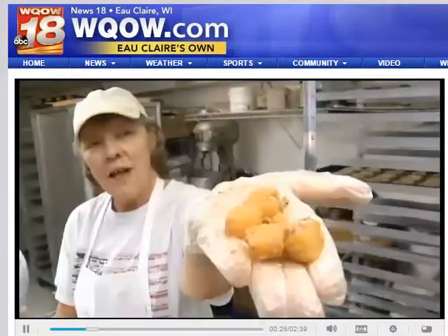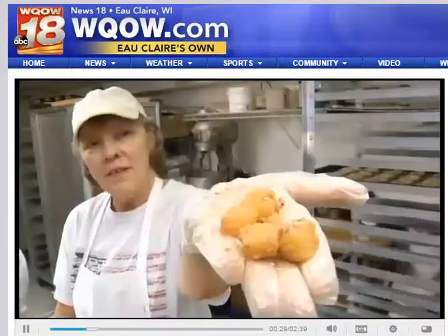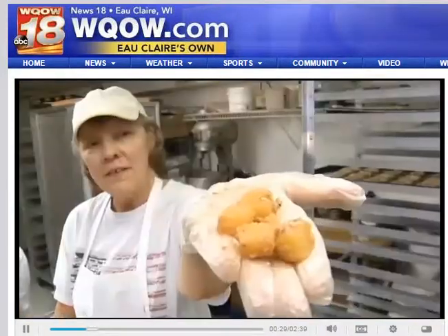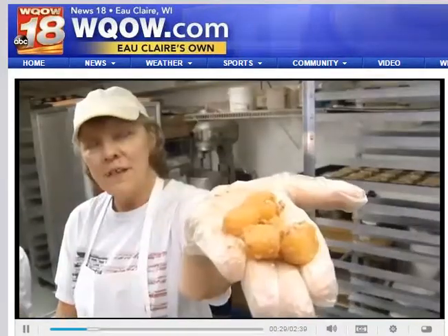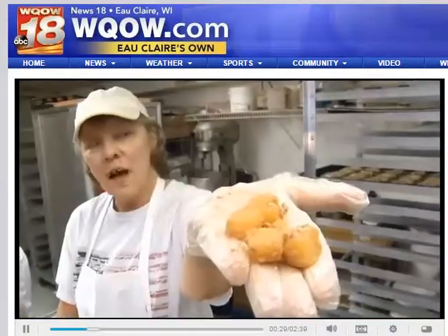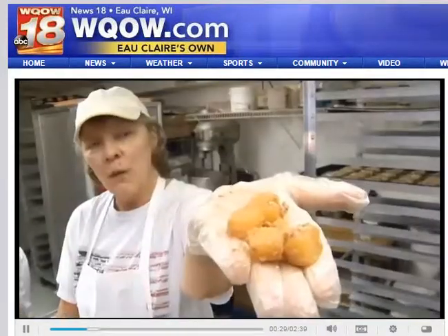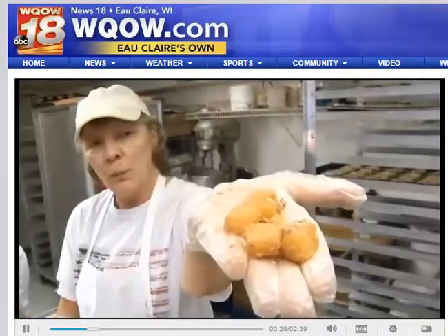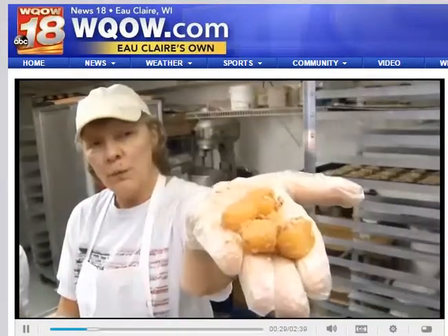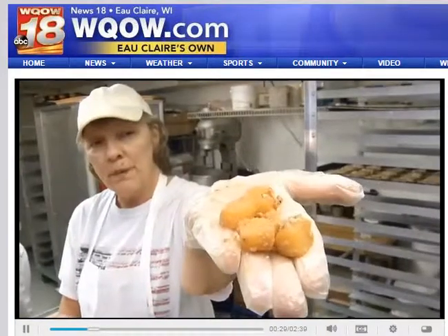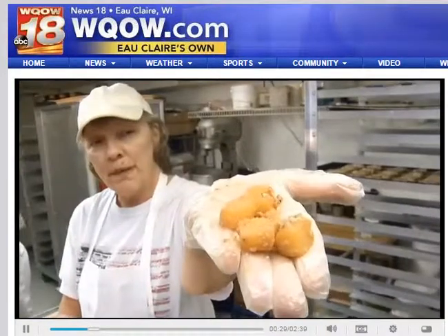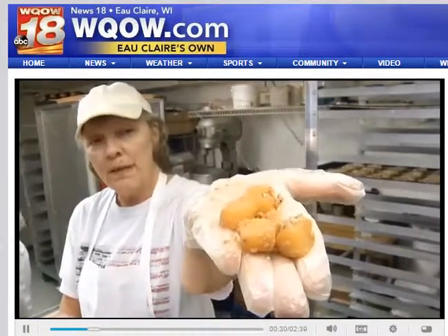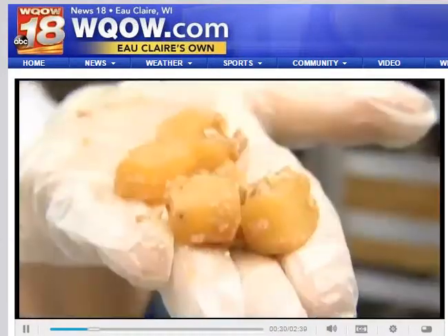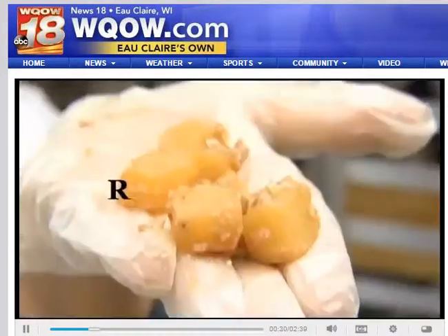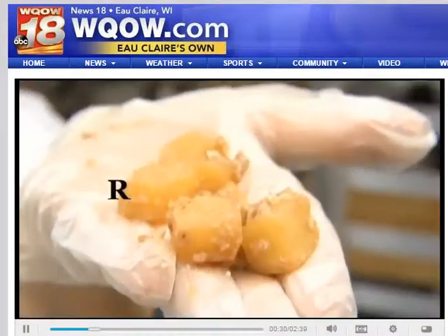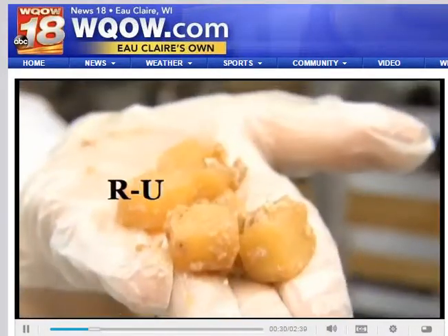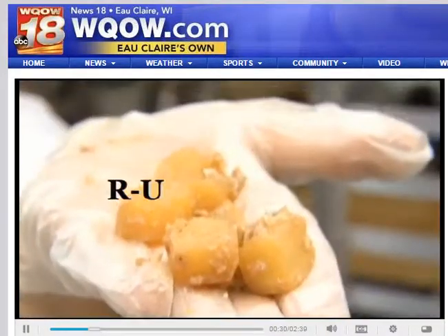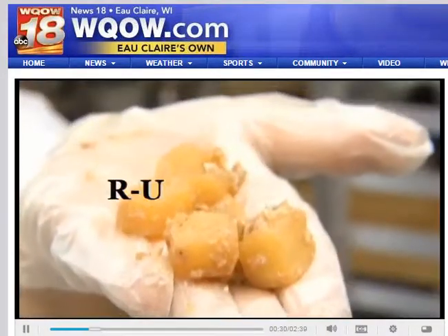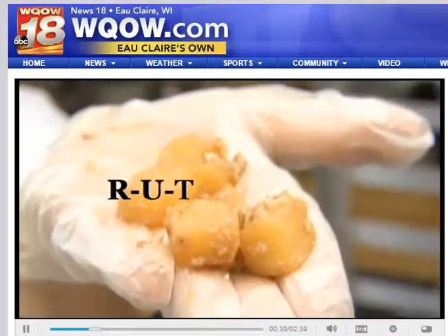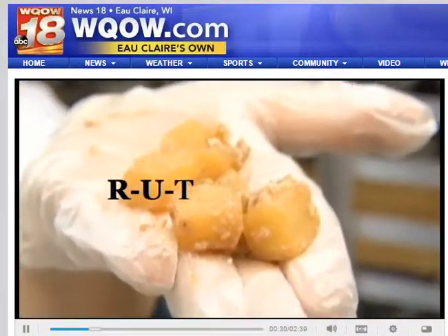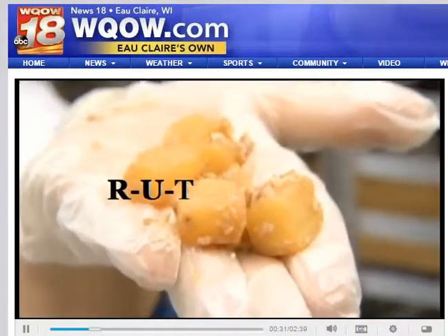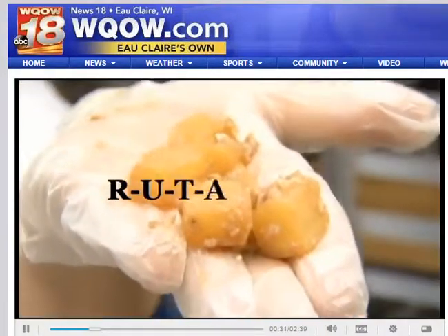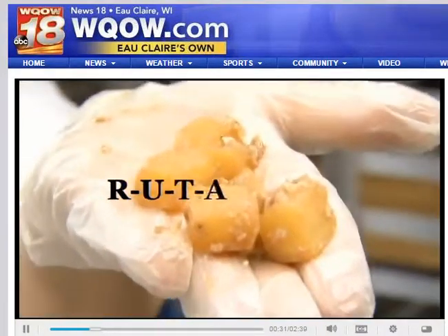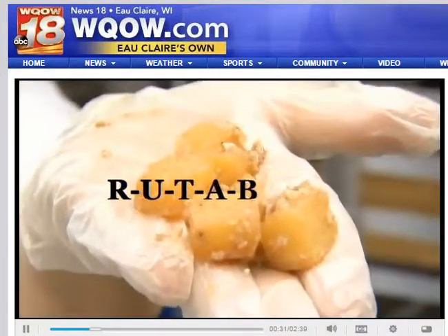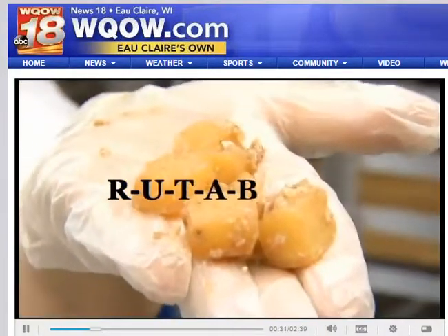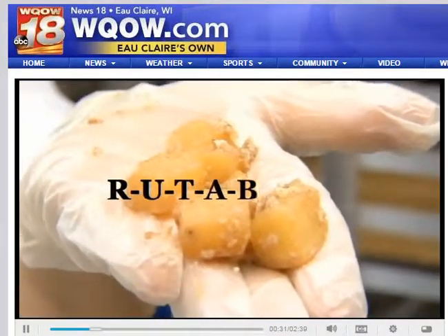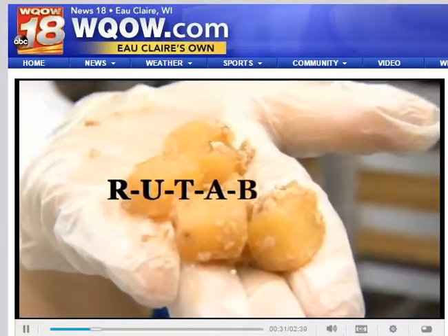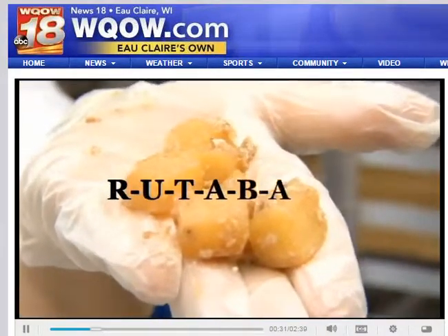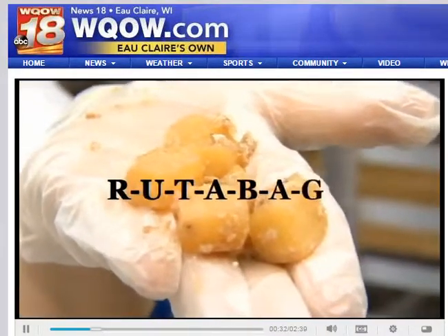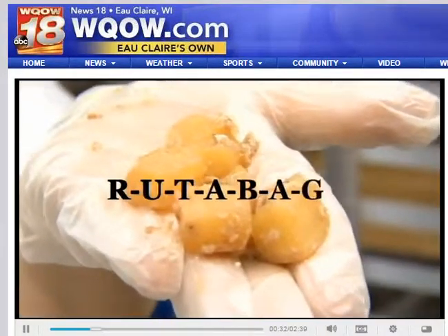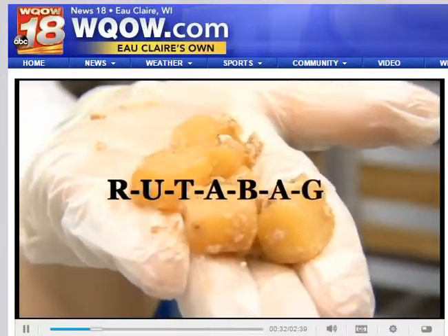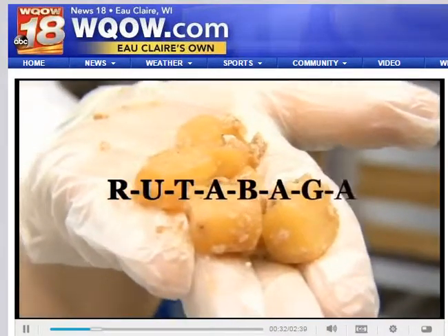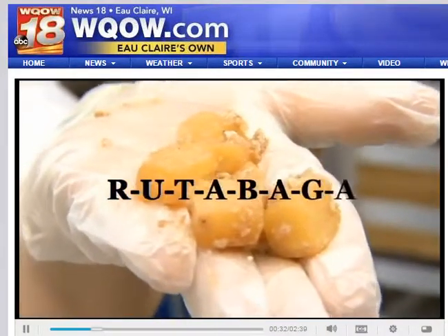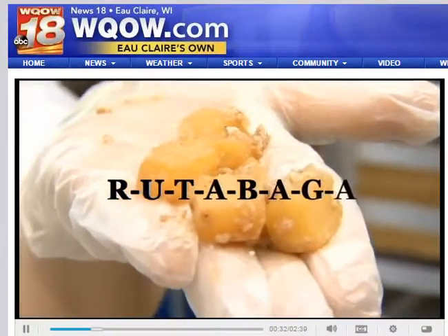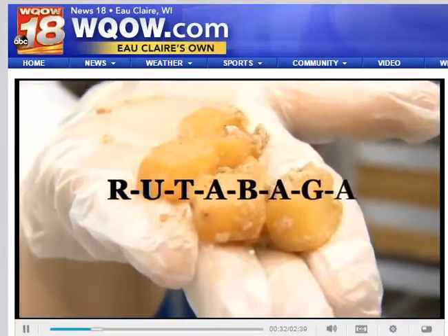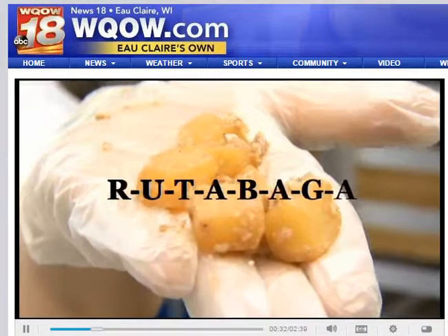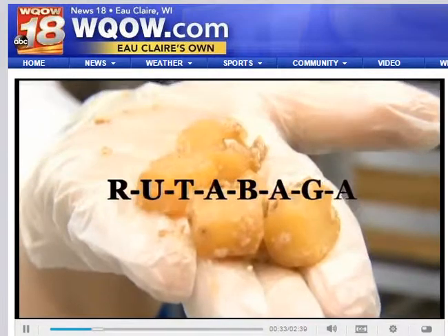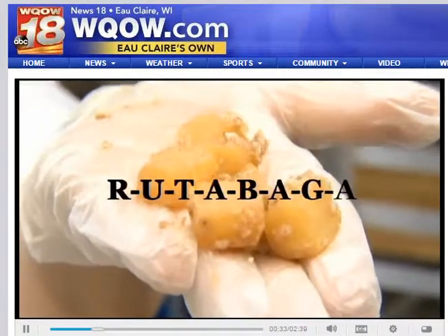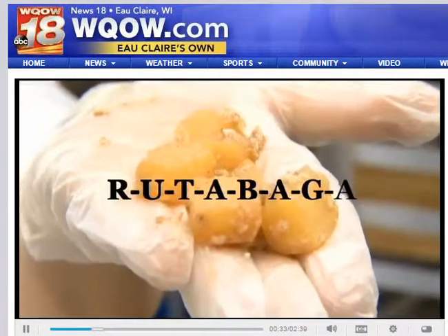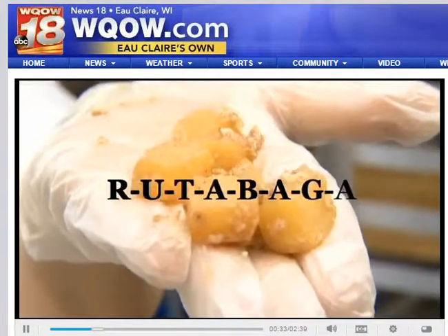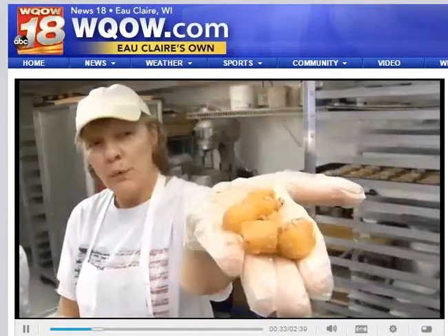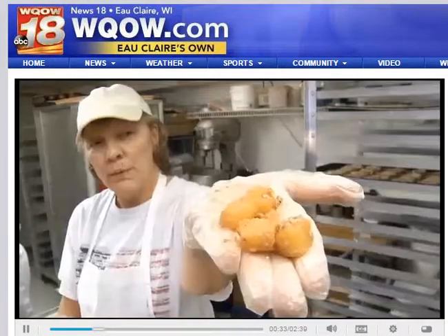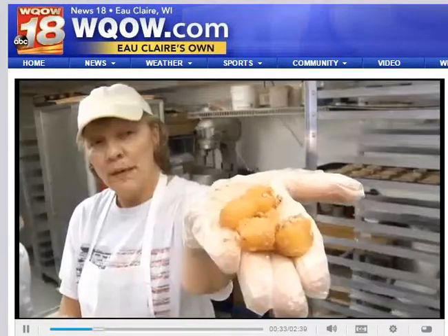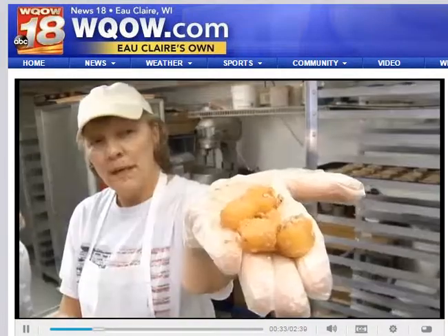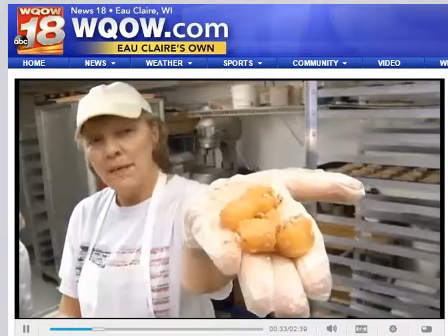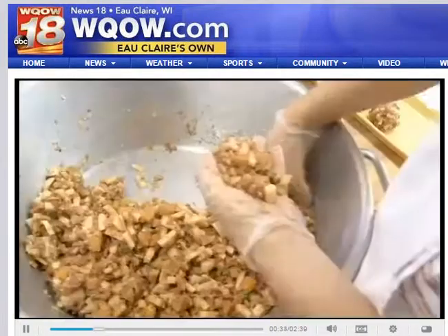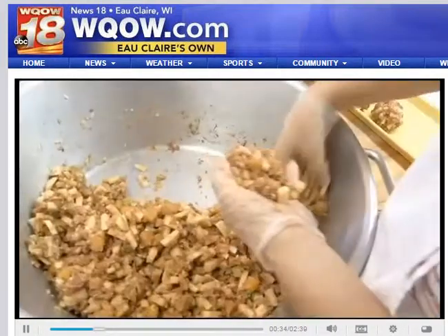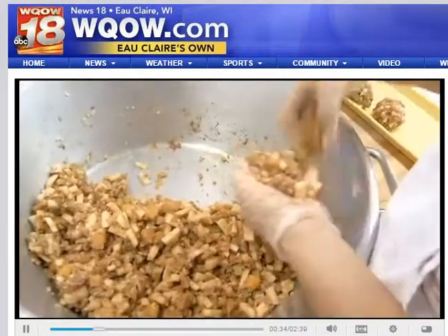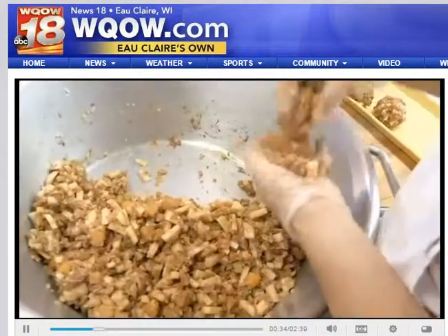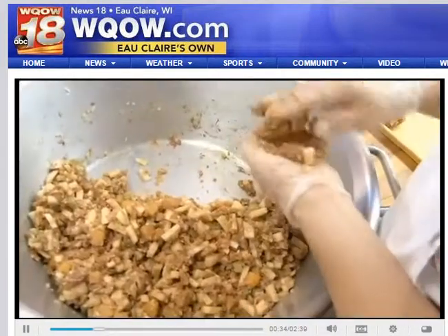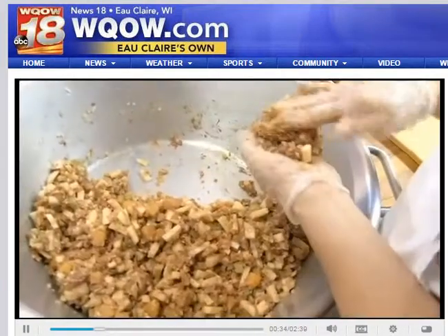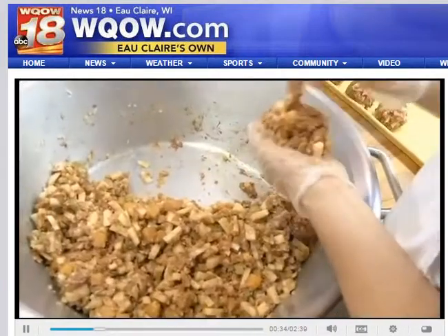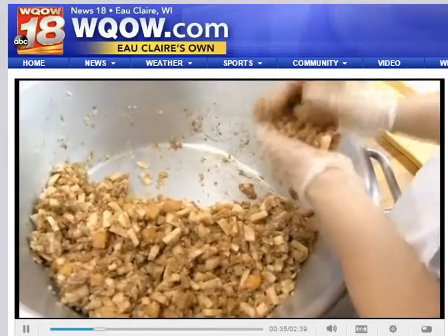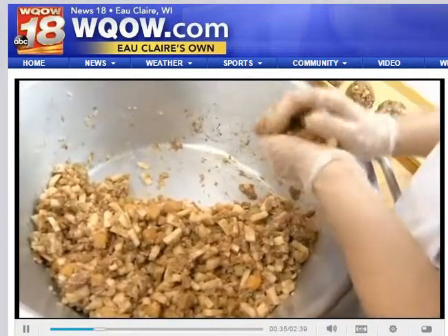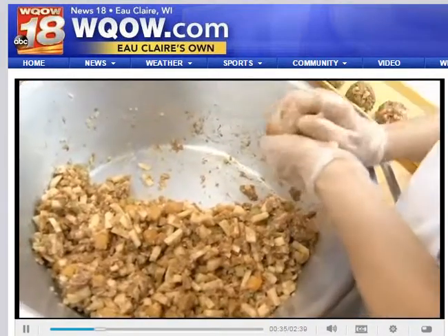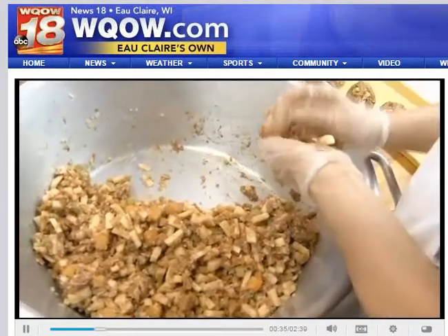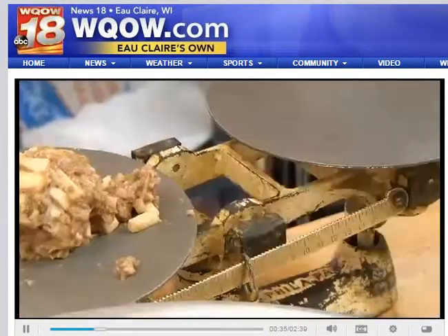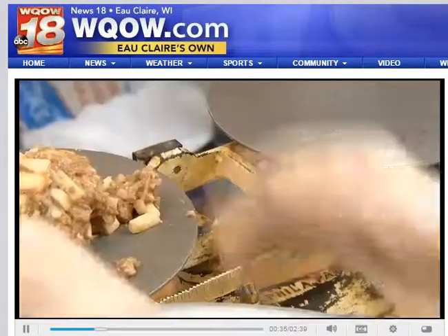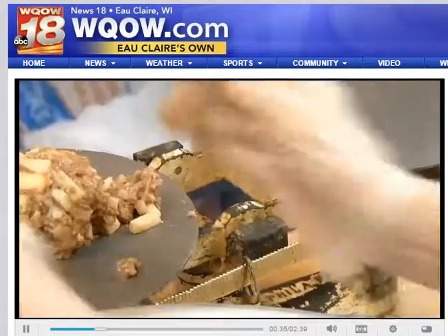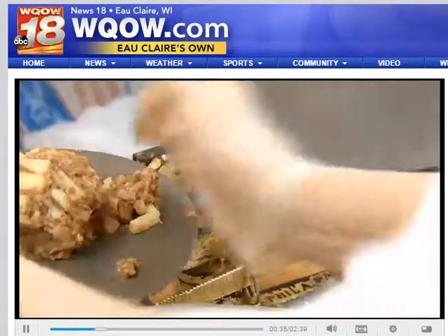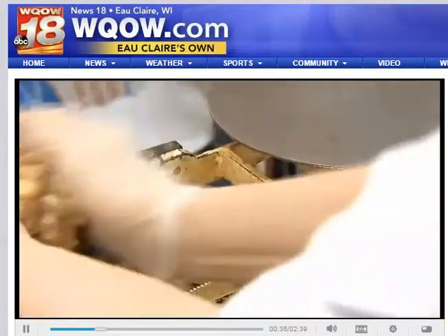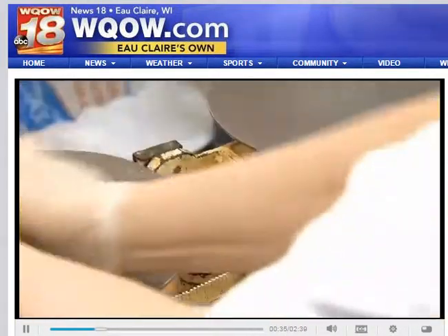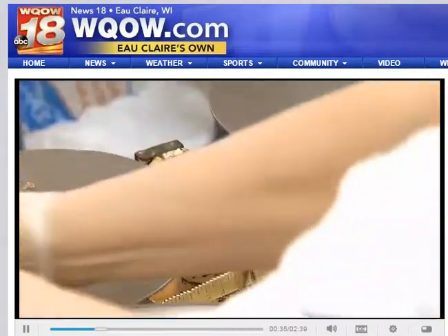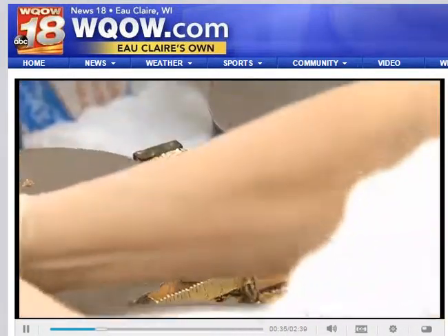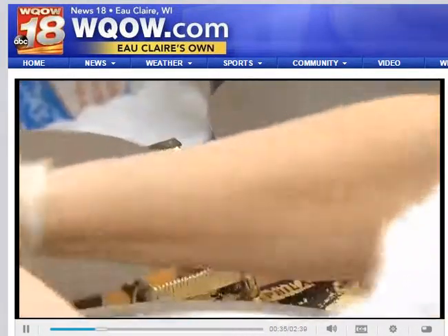These are rutabagas? R-U-T-A-B-A-G-A. Rutabagas? You know what, we make these but we've never had to spell them.